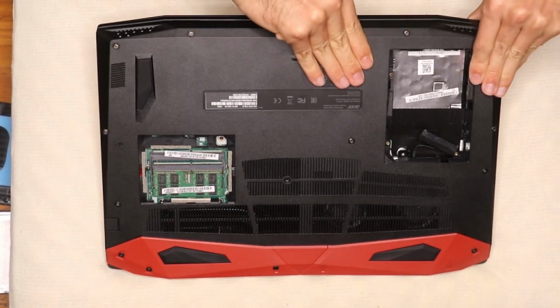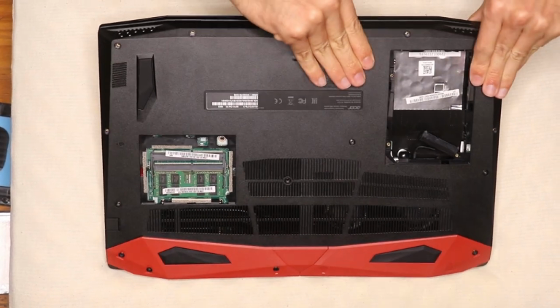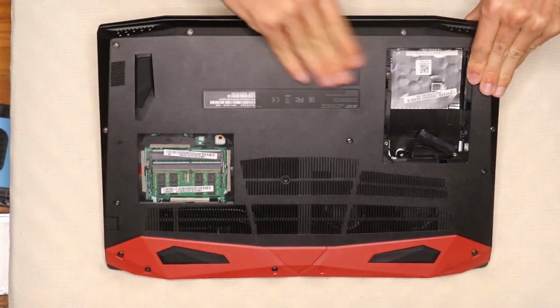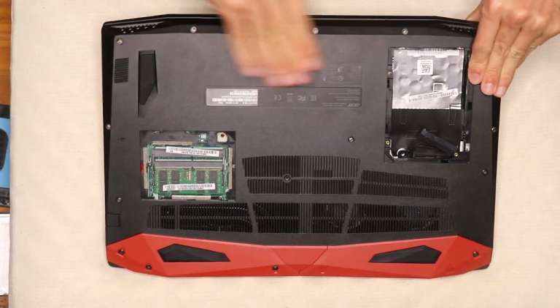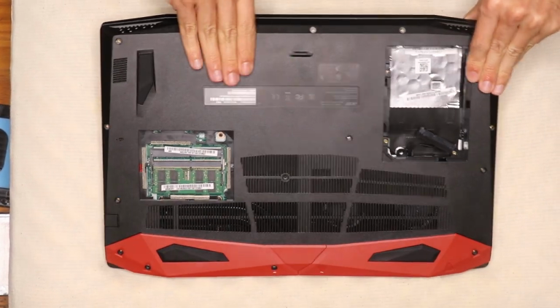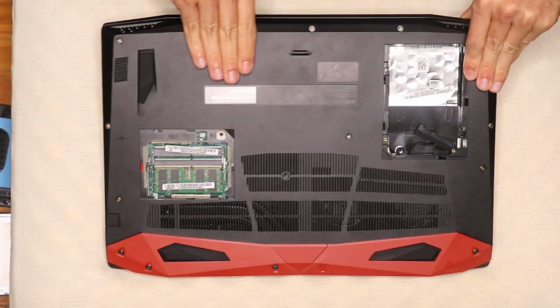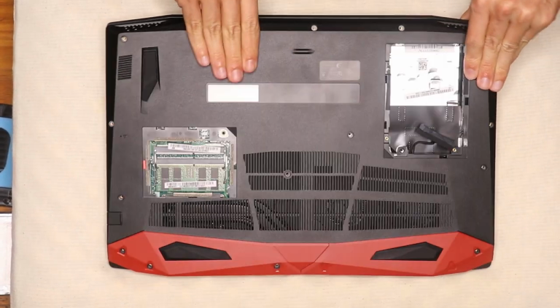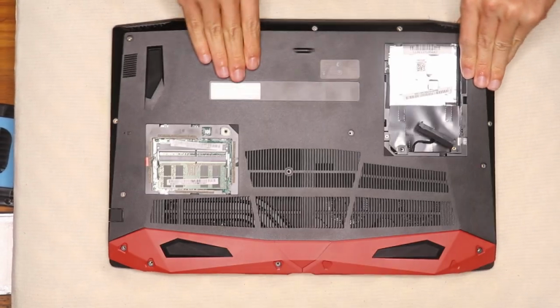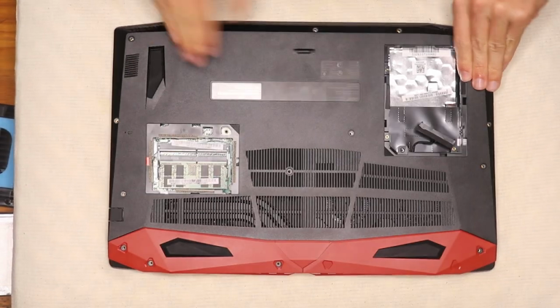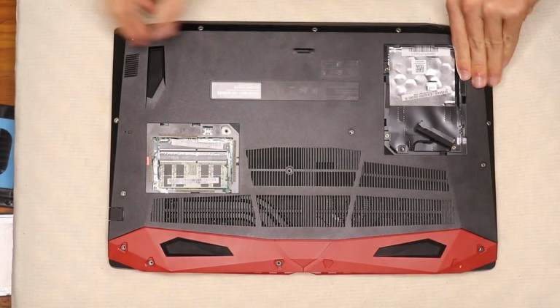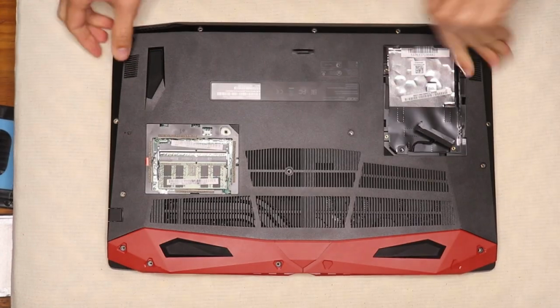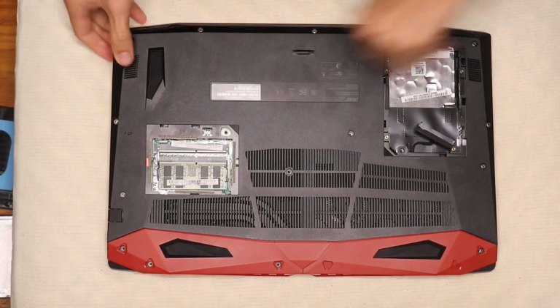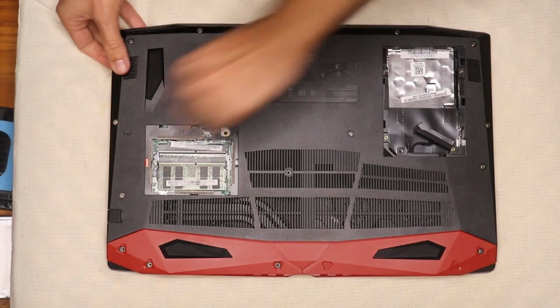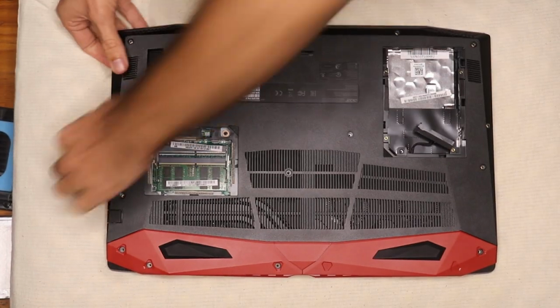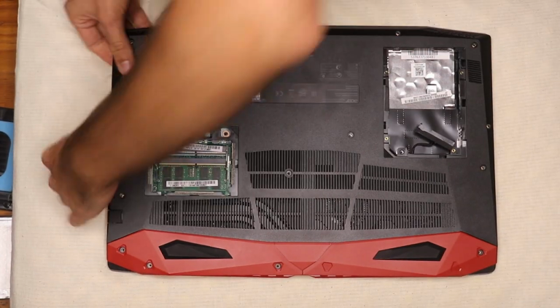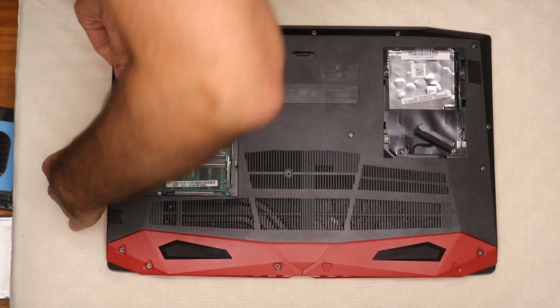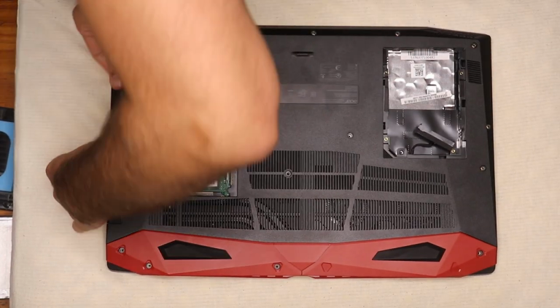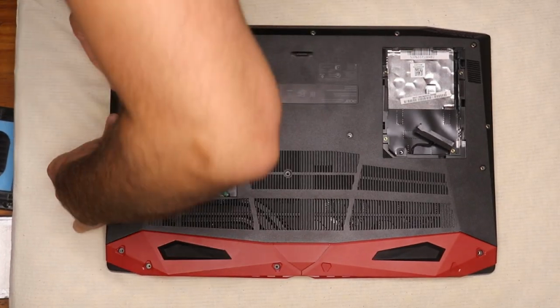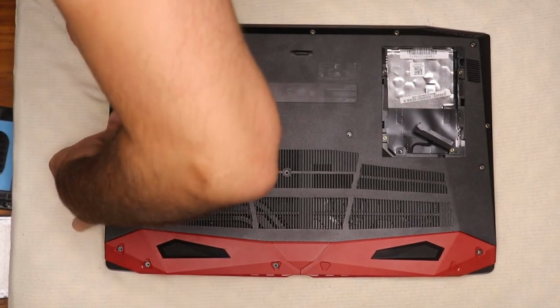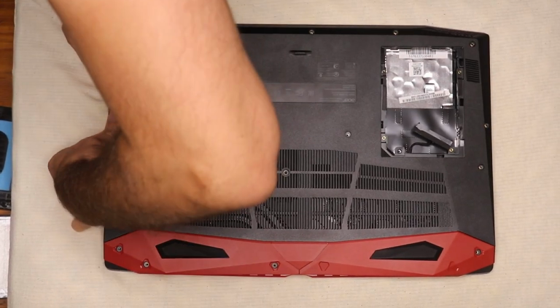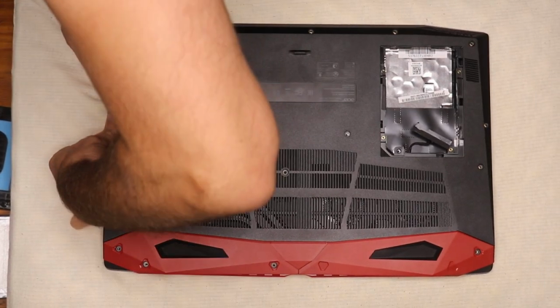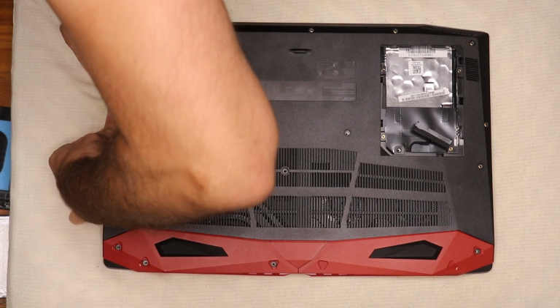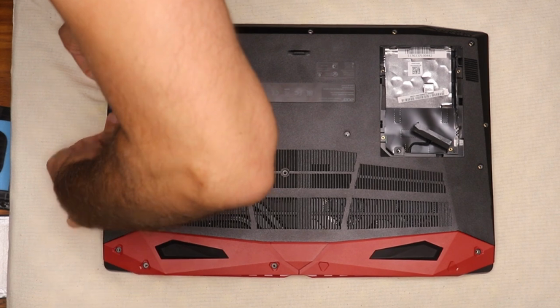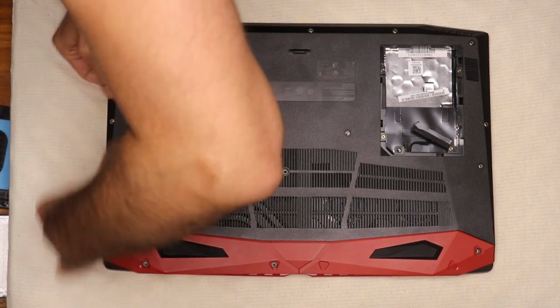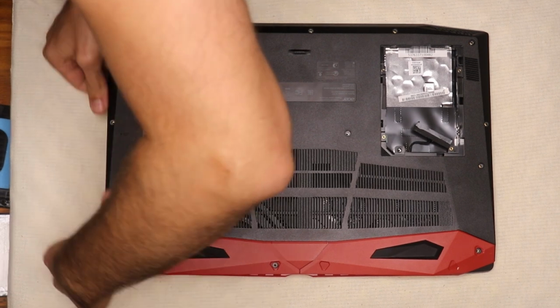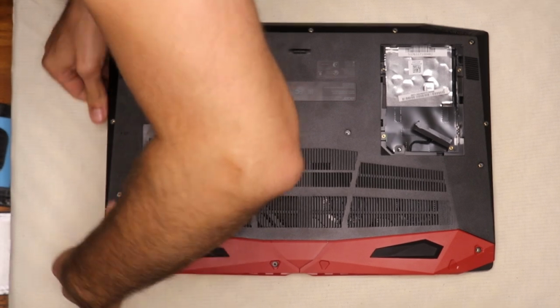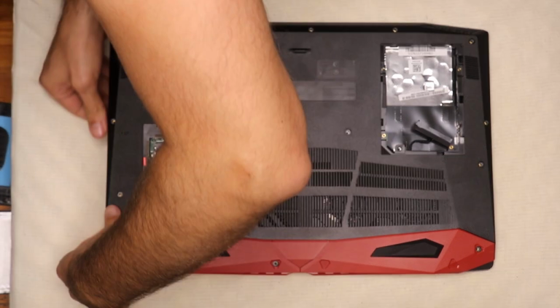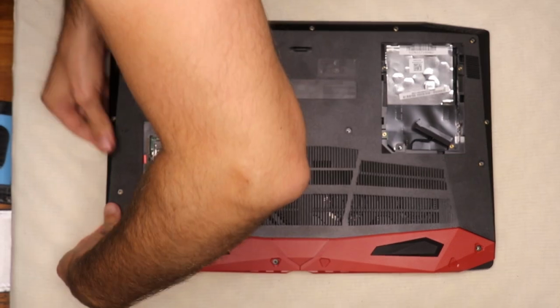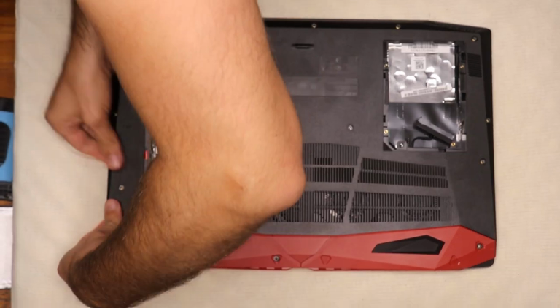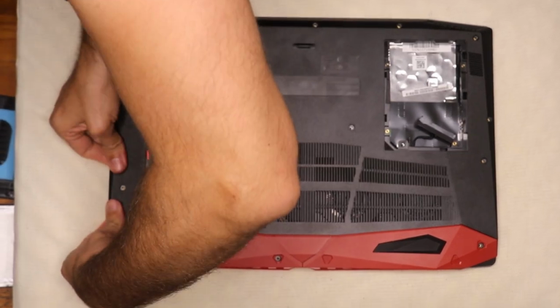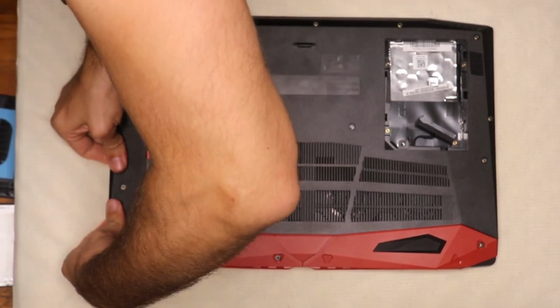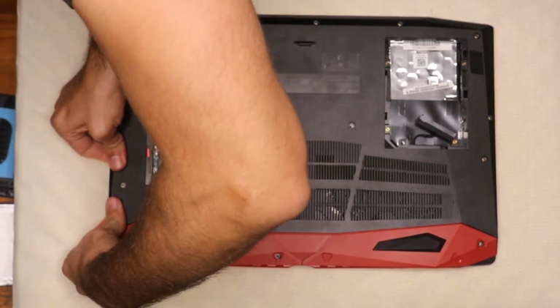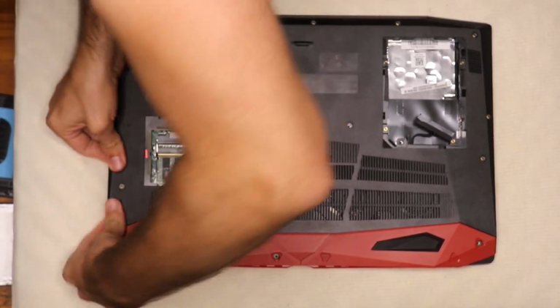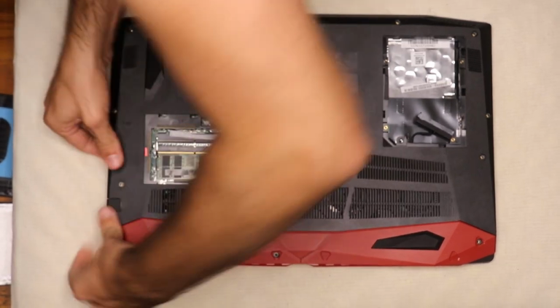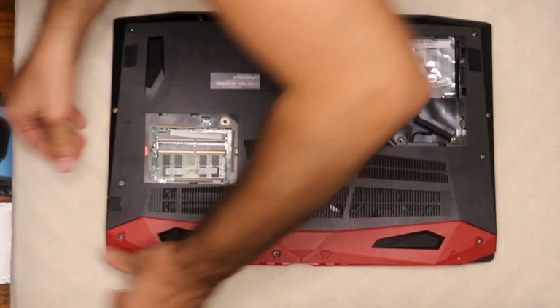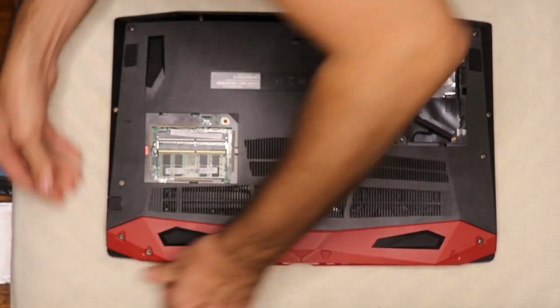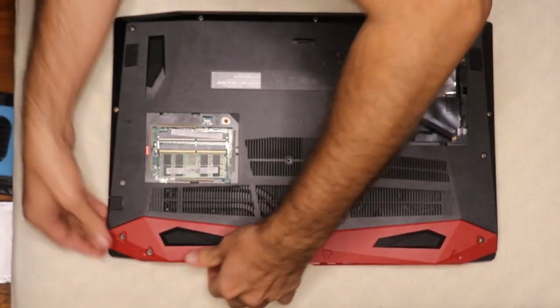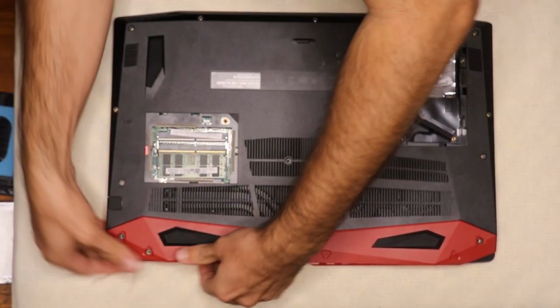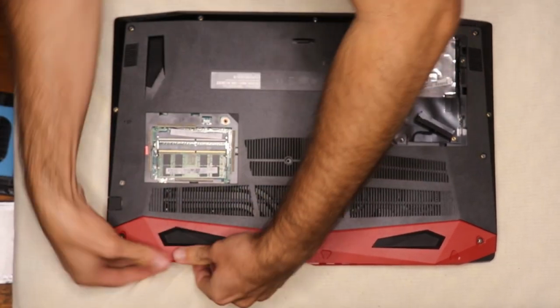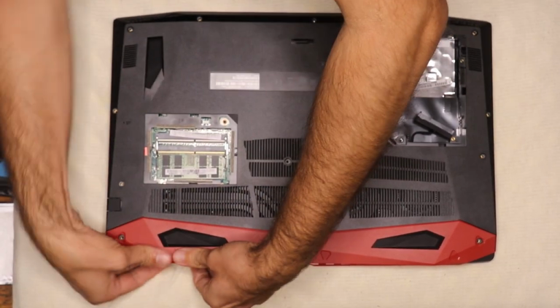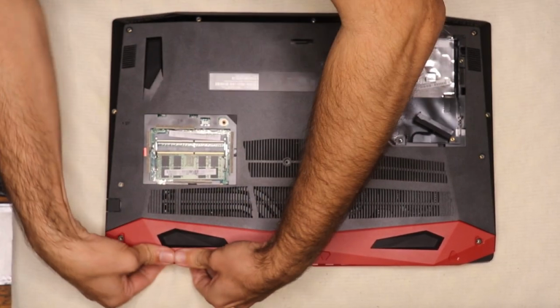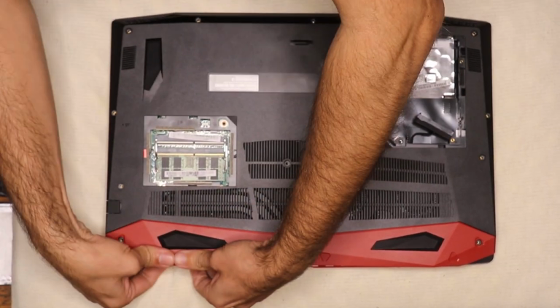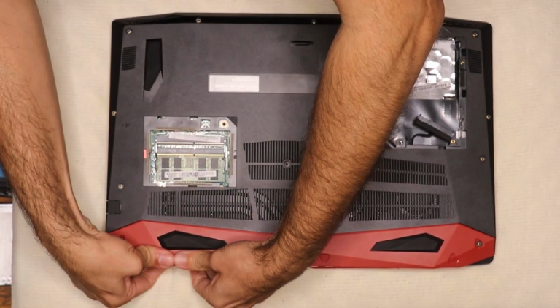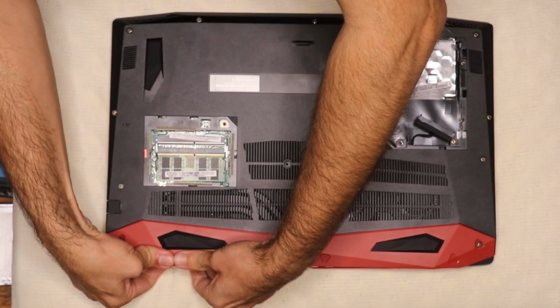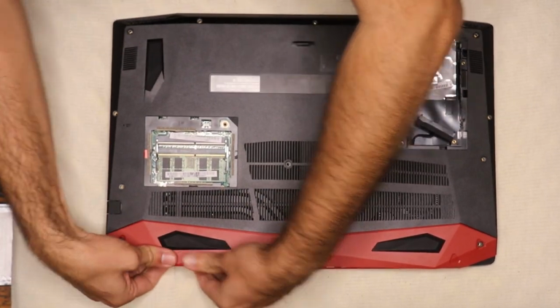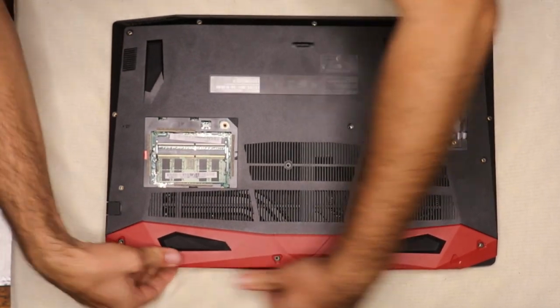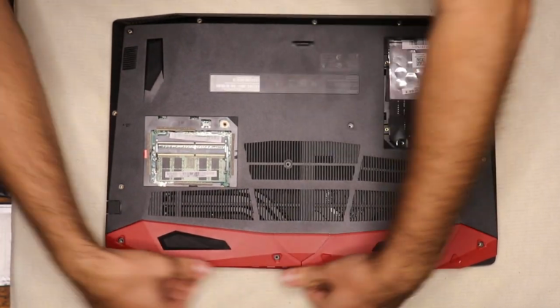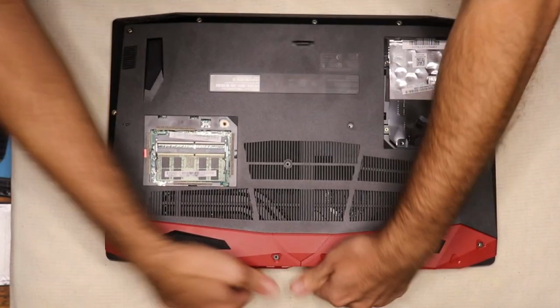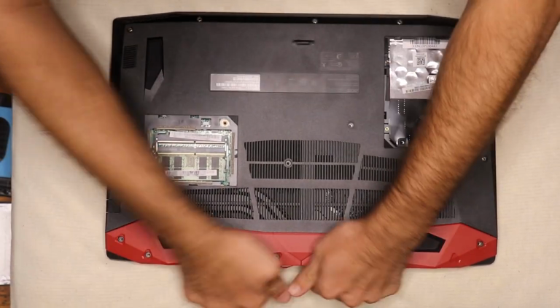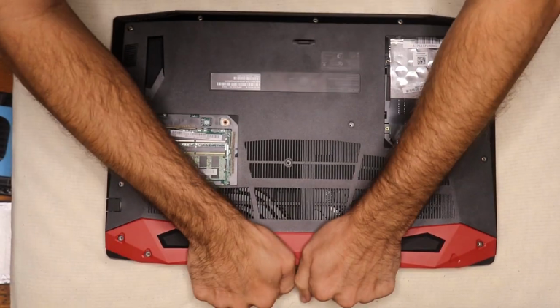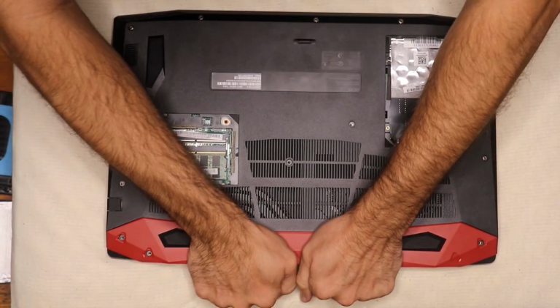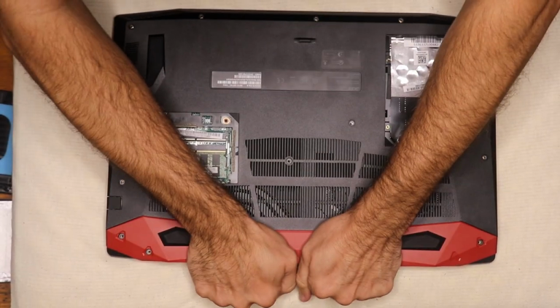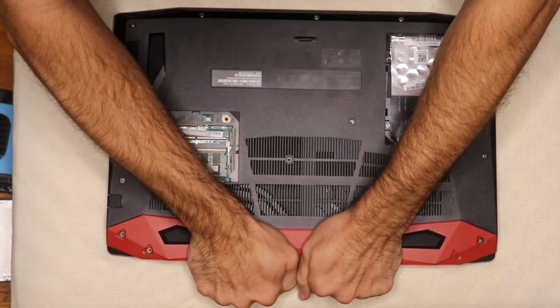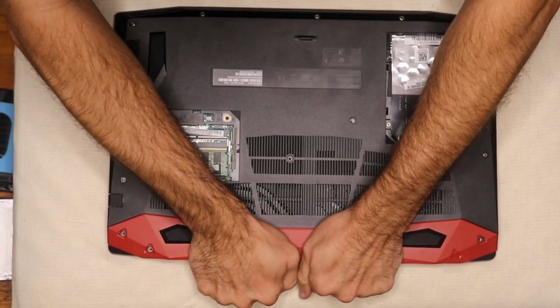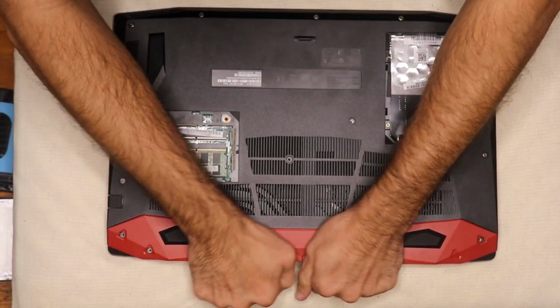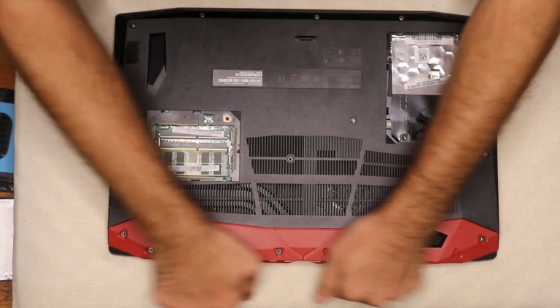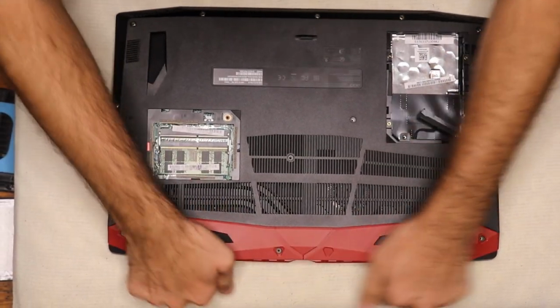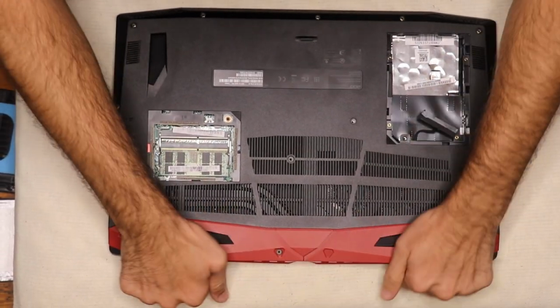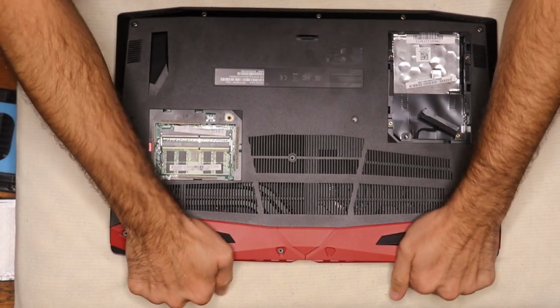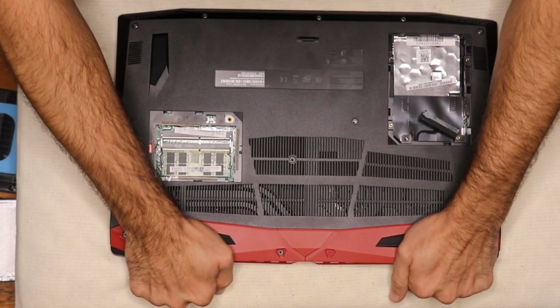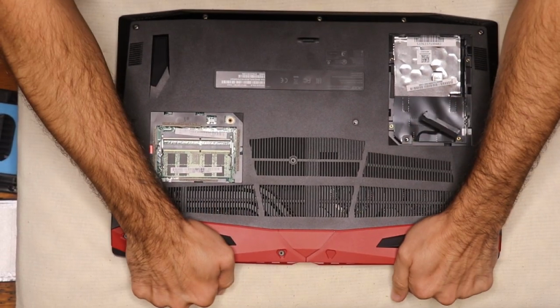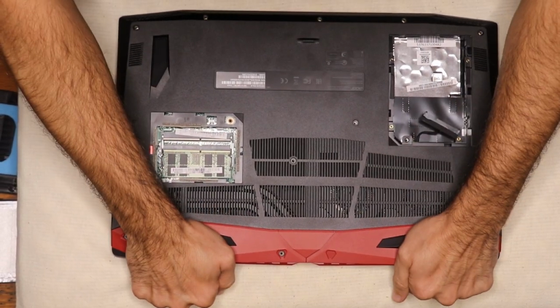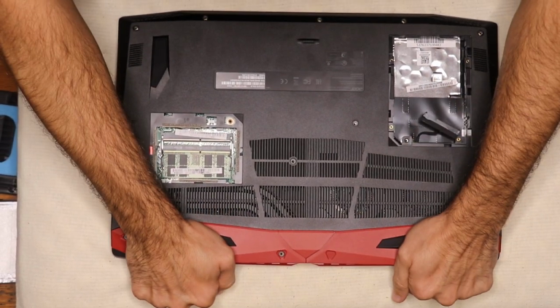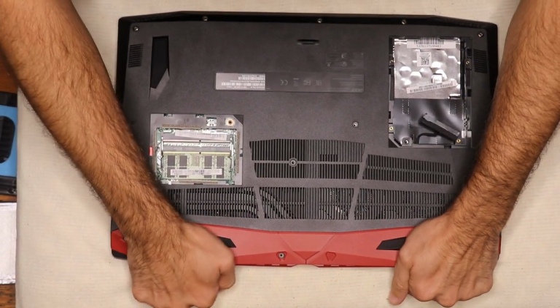Now all you need to do is make sure the computer recognizes the SSD card and uses it properly. Let's go over how you do that.